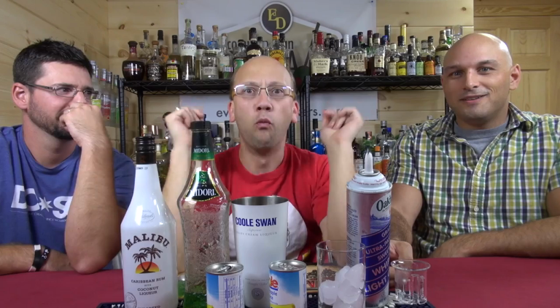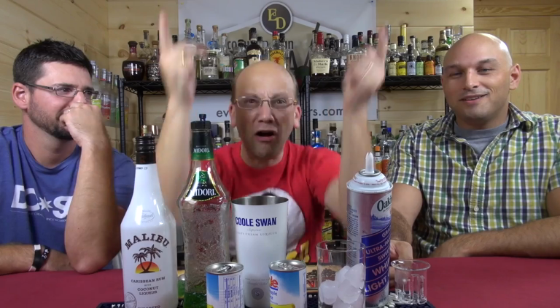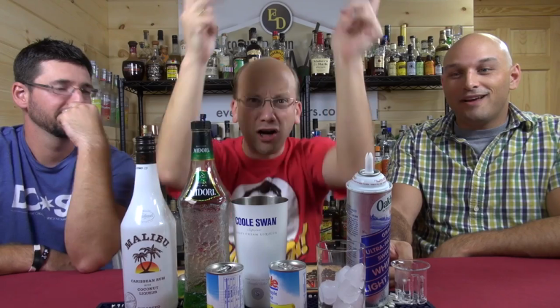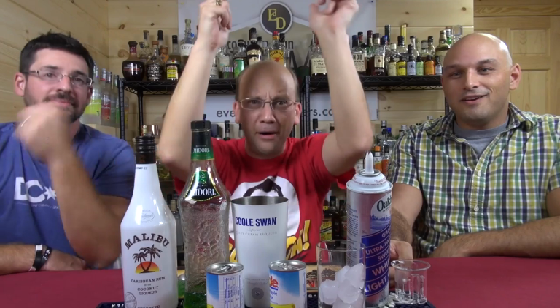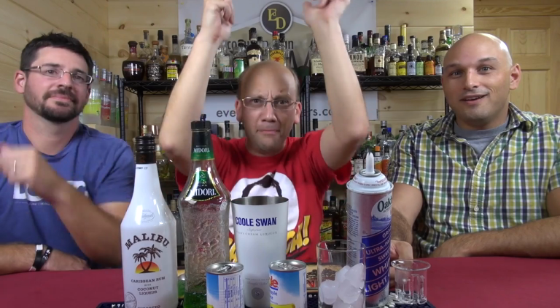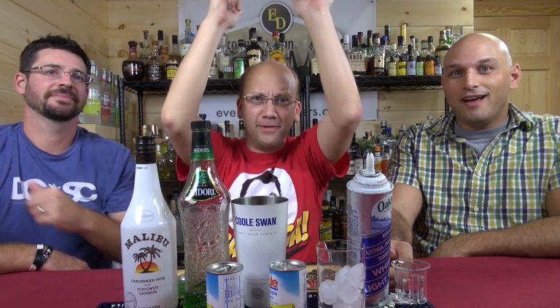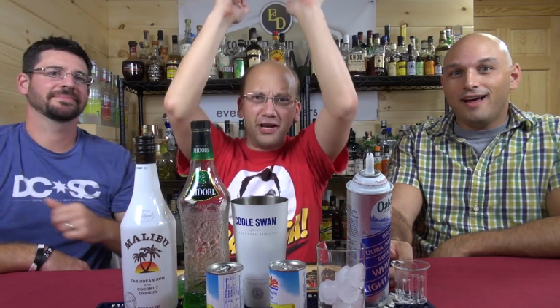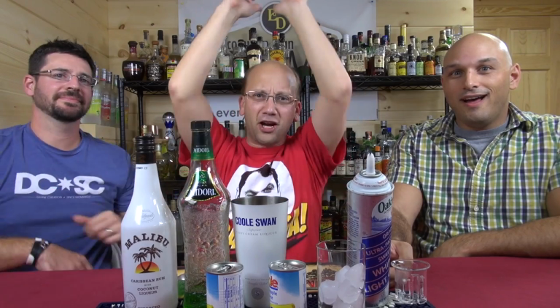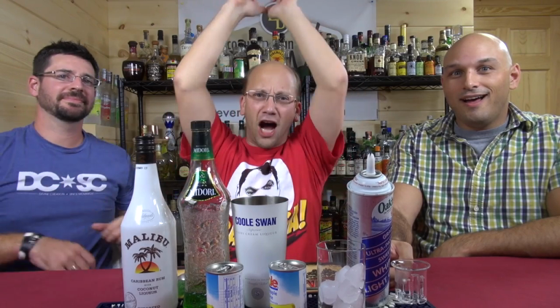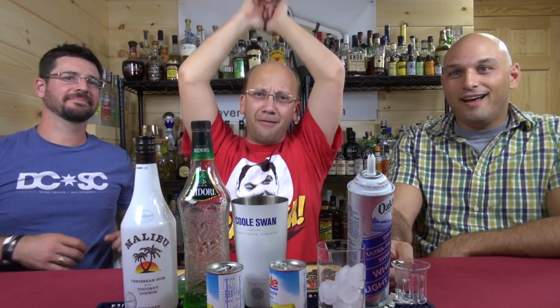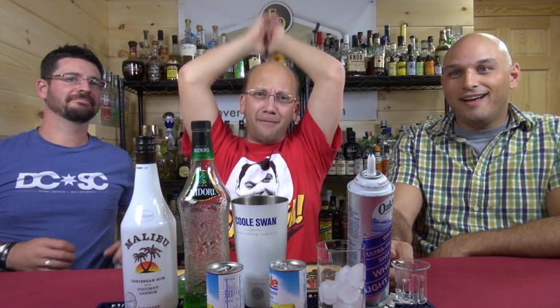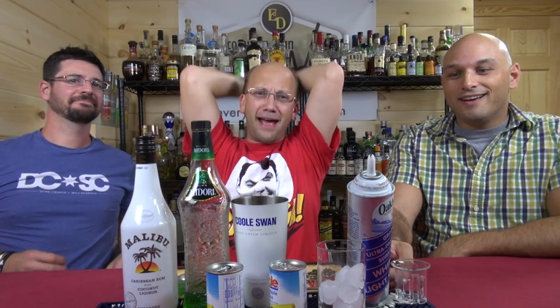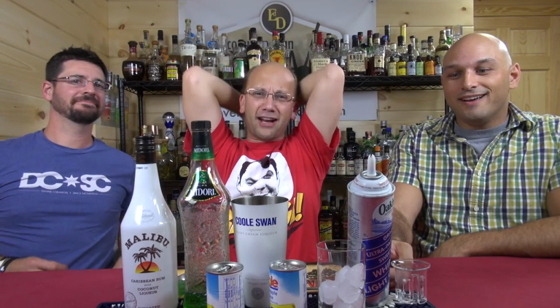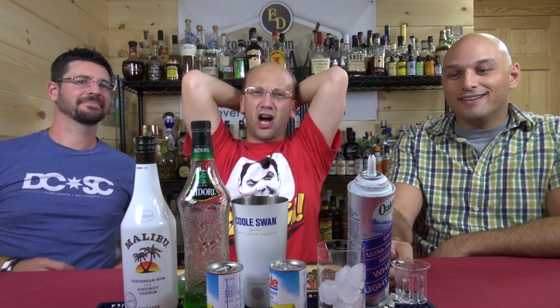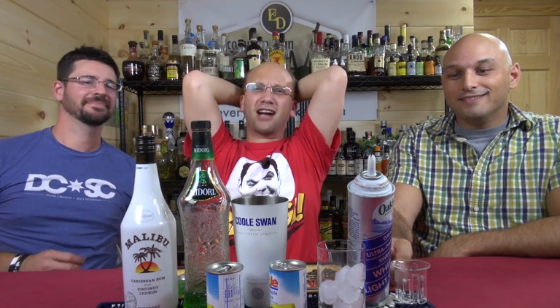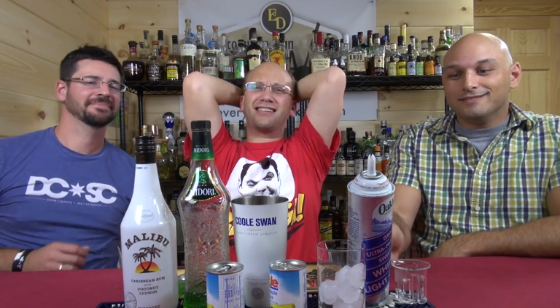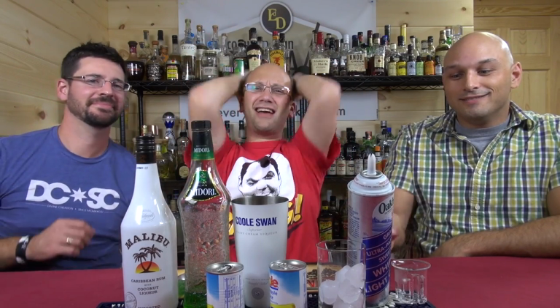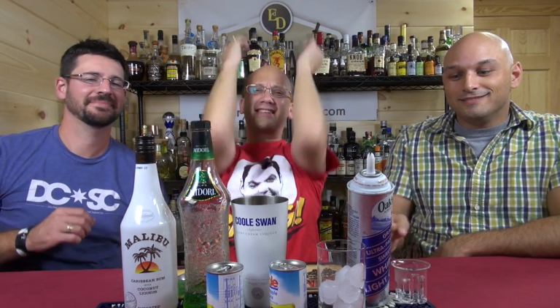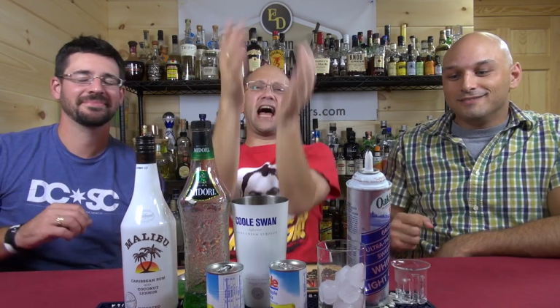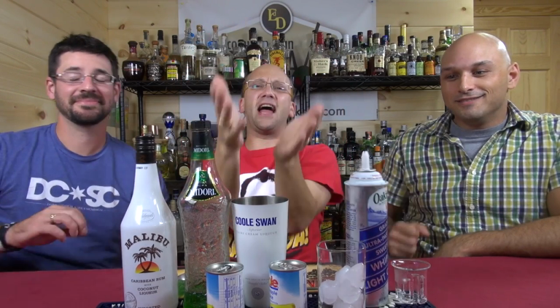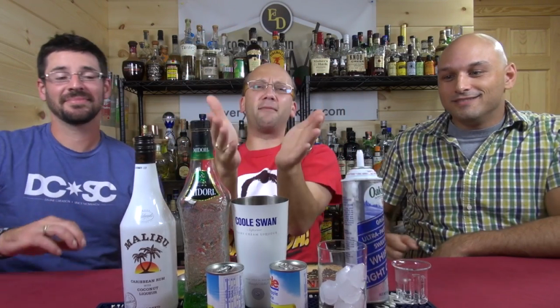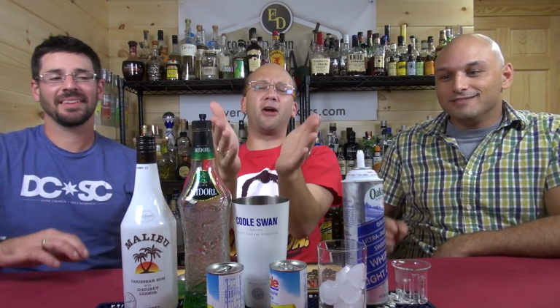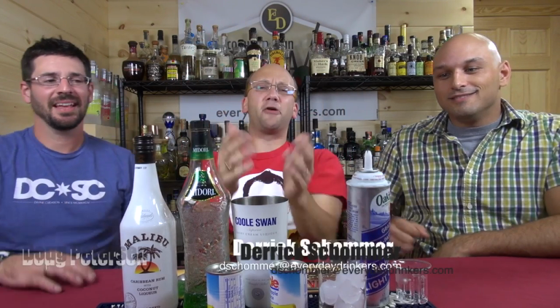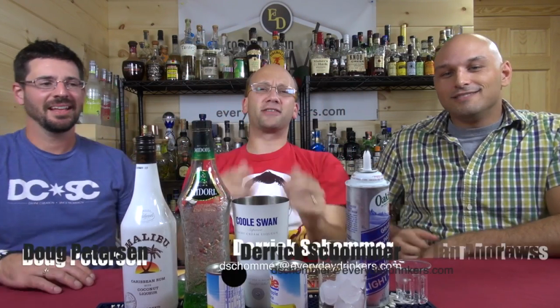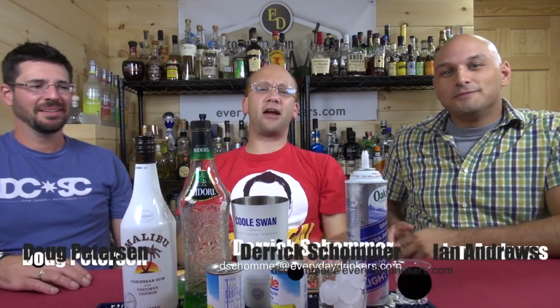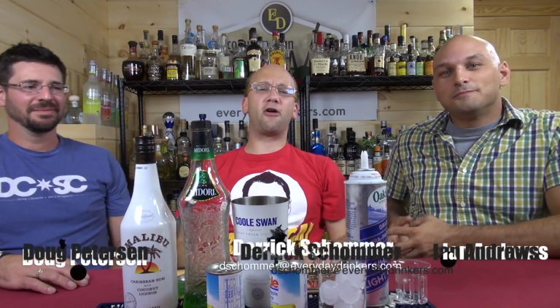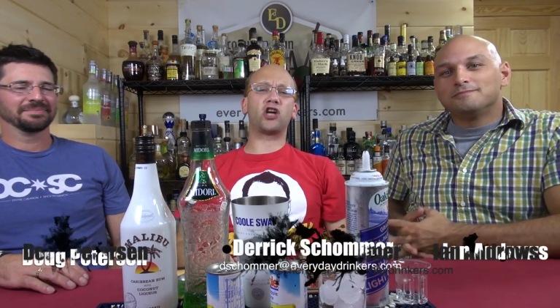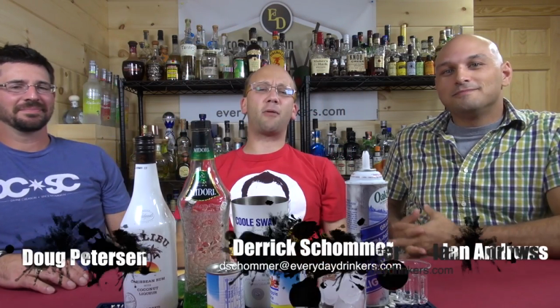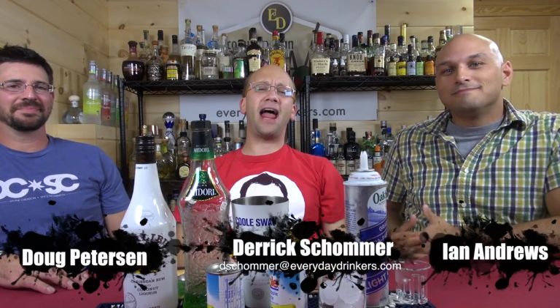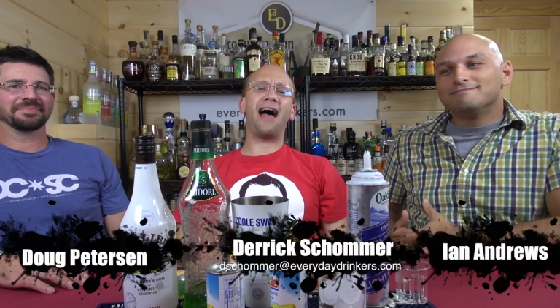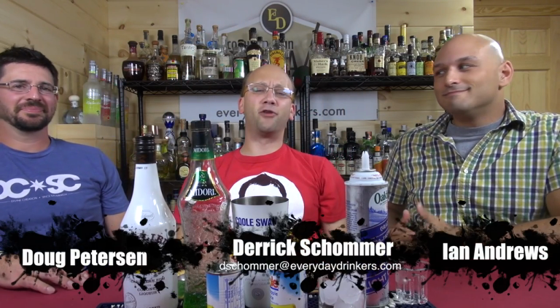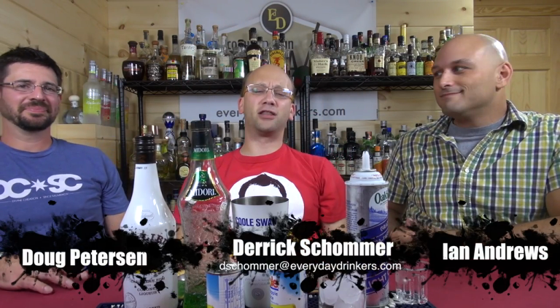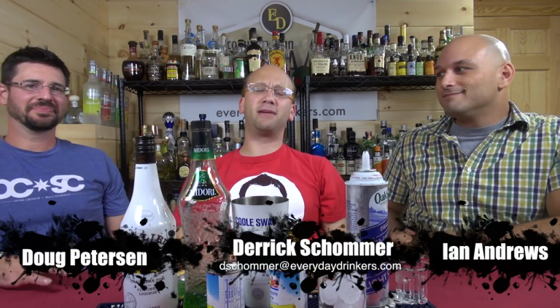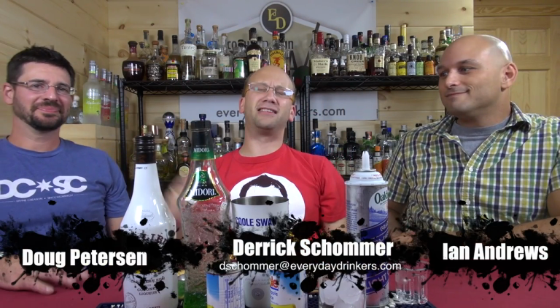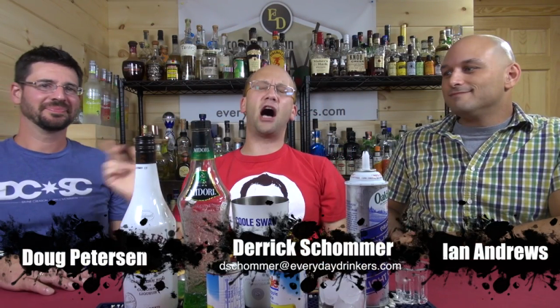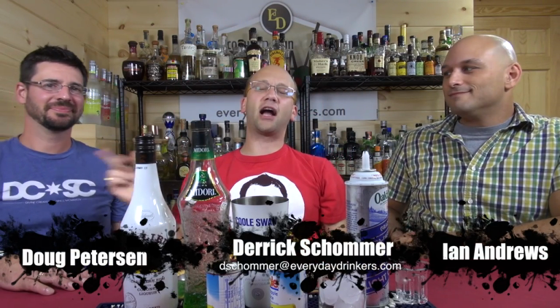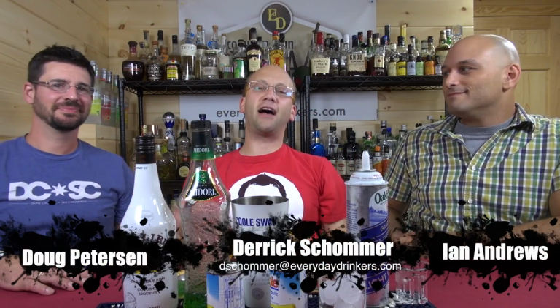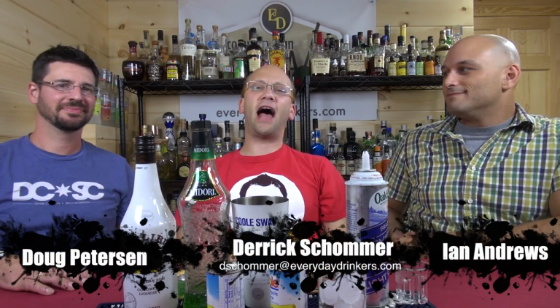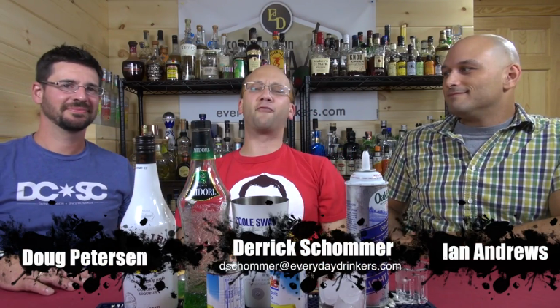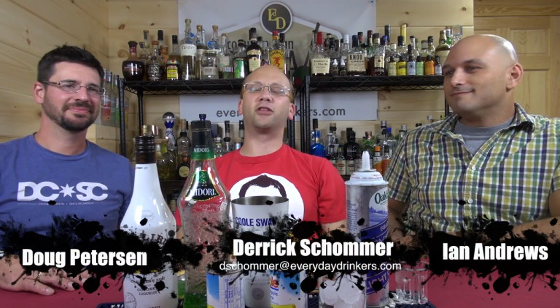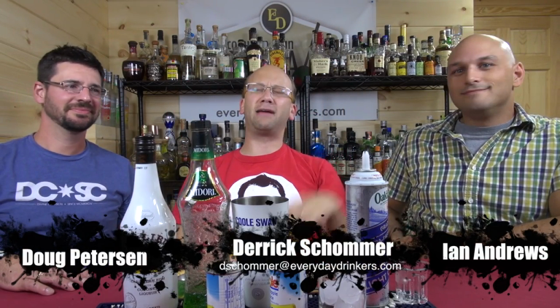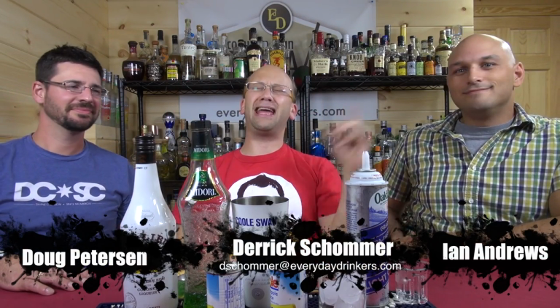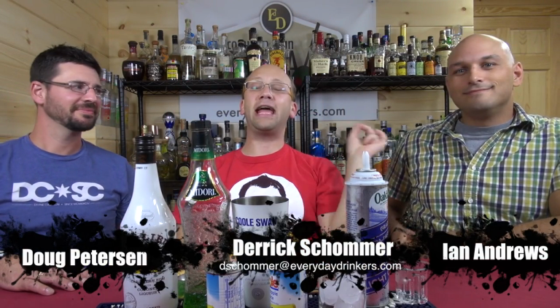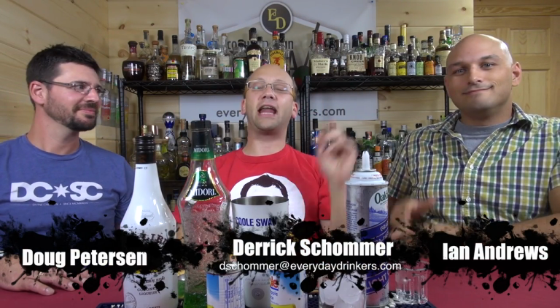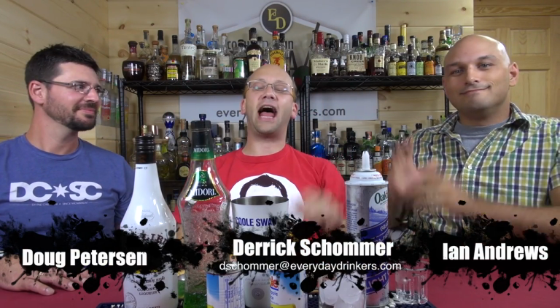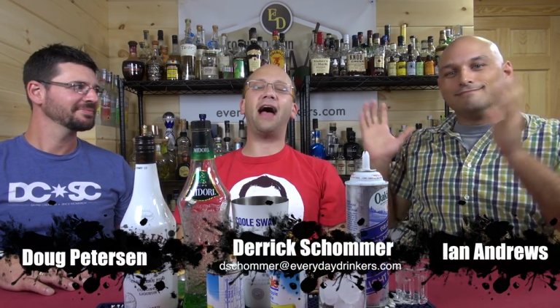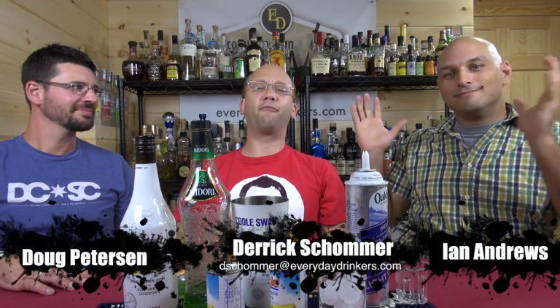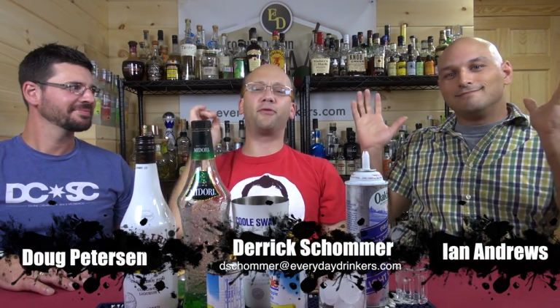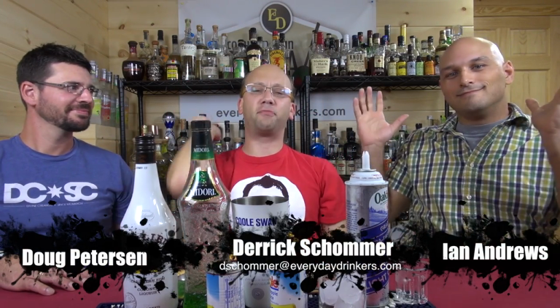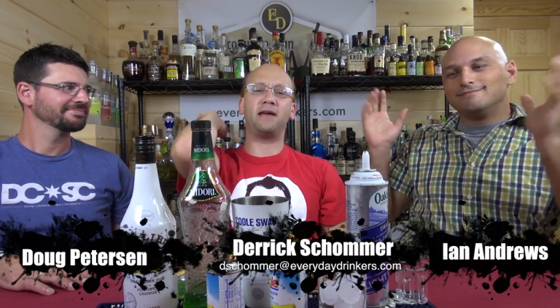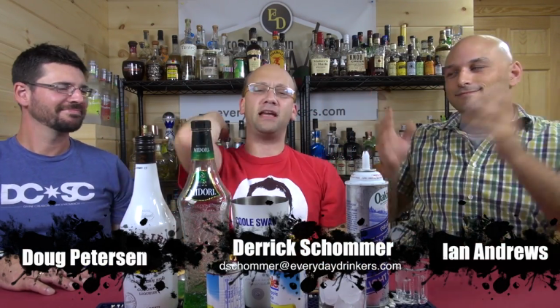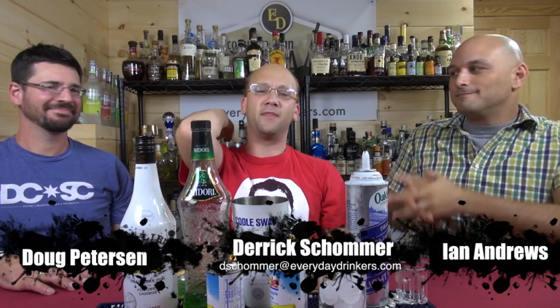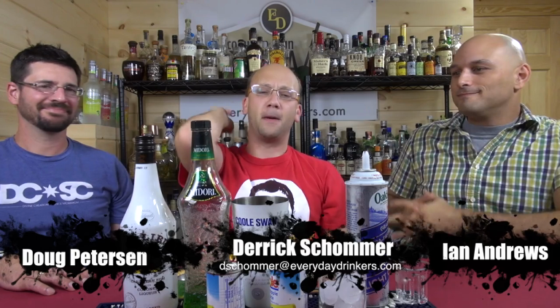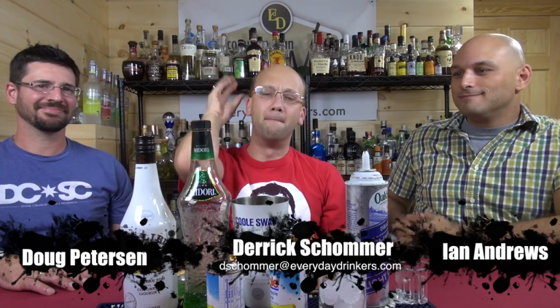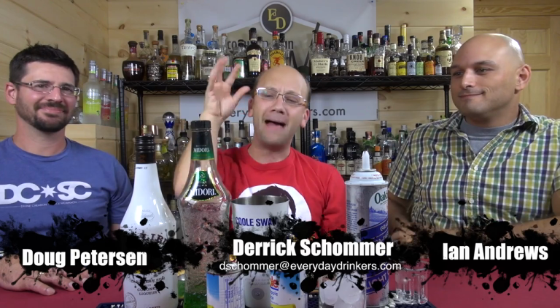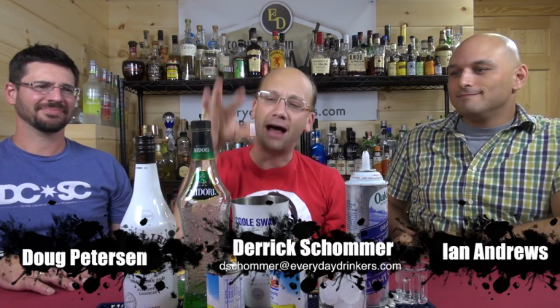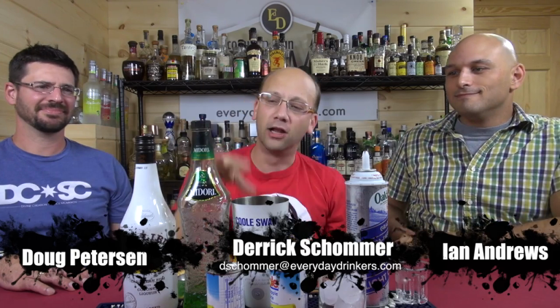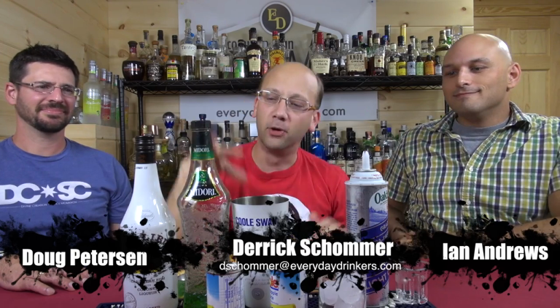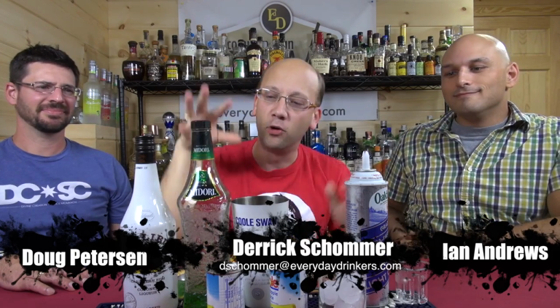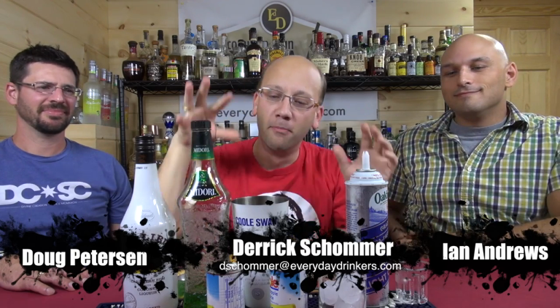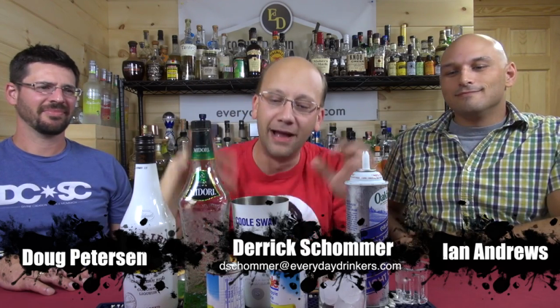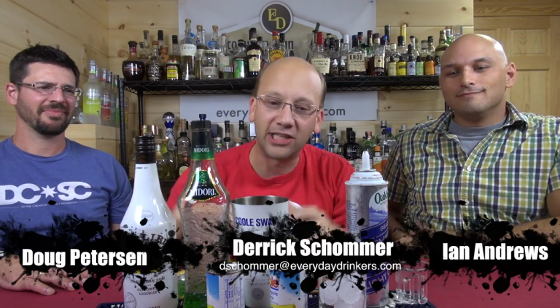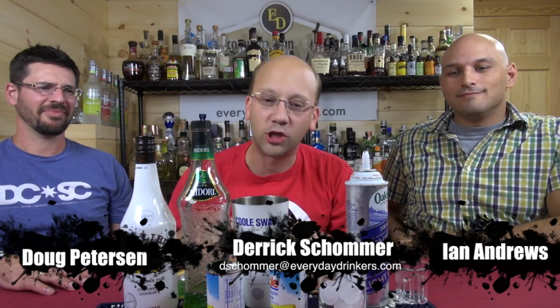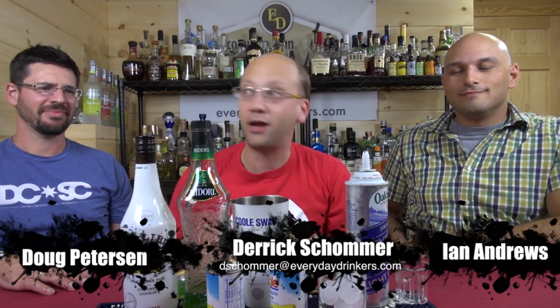Welcome to Comic Man Cocktails! I am your host, Eric Sharp. I have with me Doug, I have with me Ian, I have with me the Malibu Mistress.